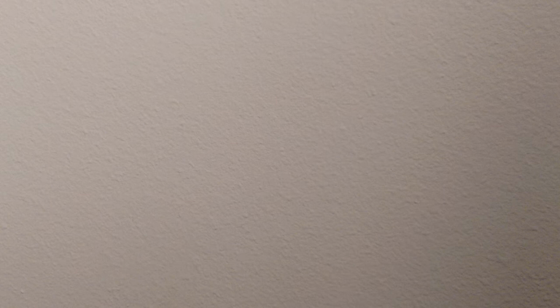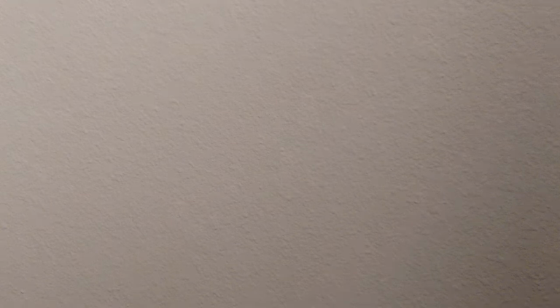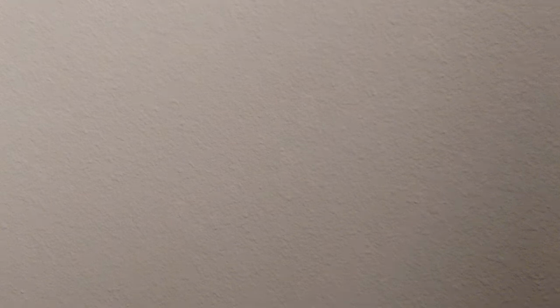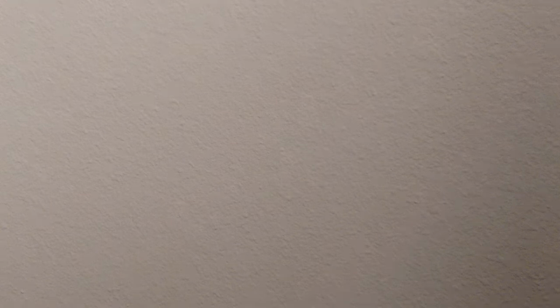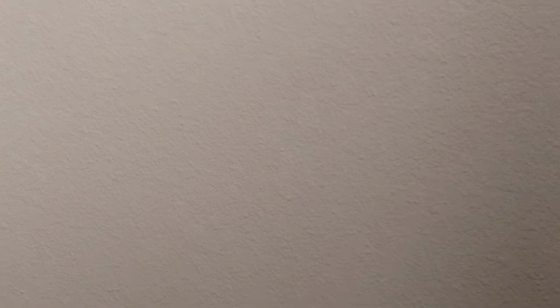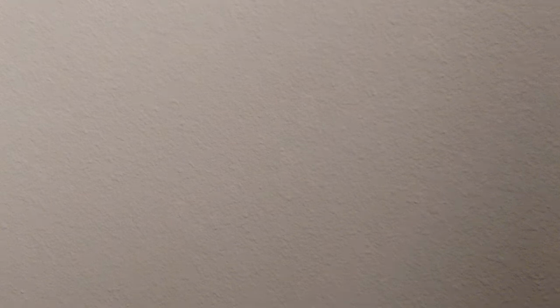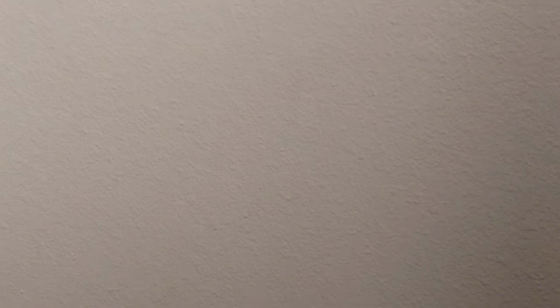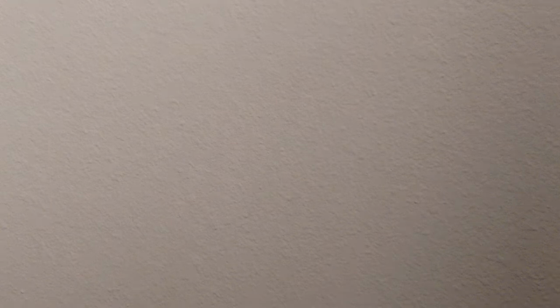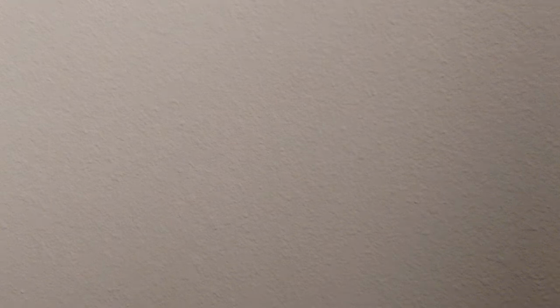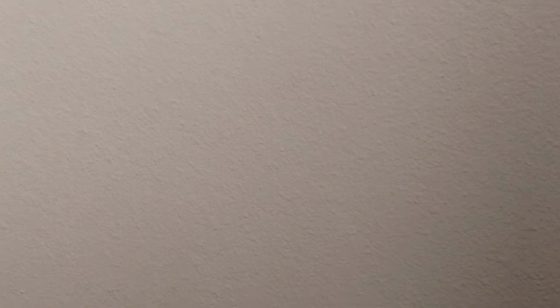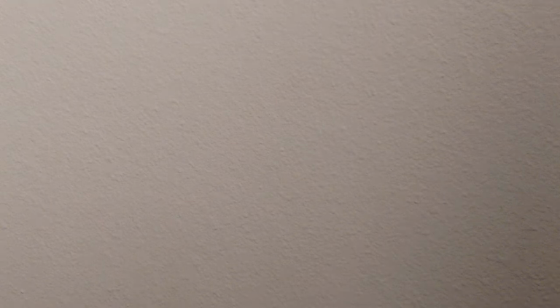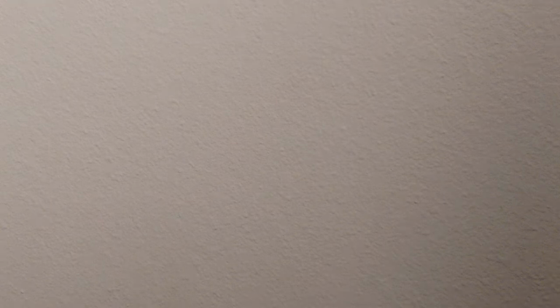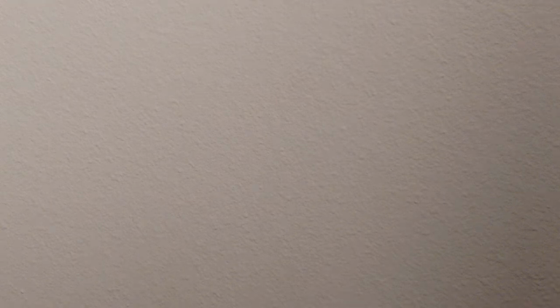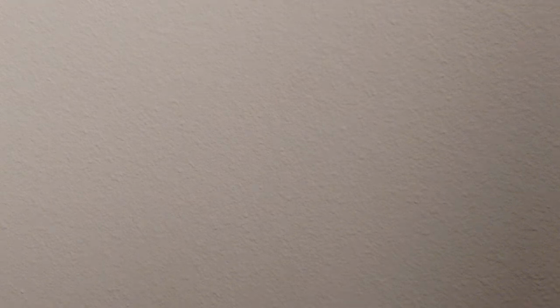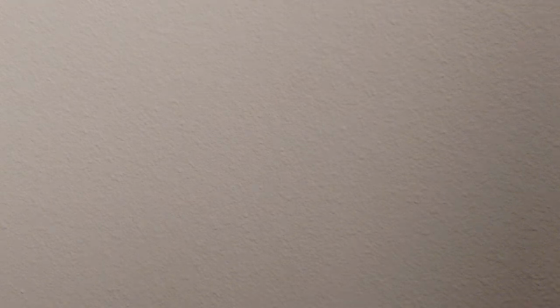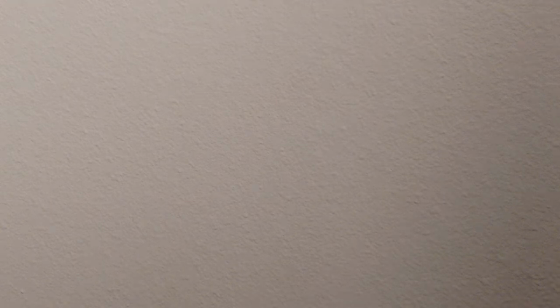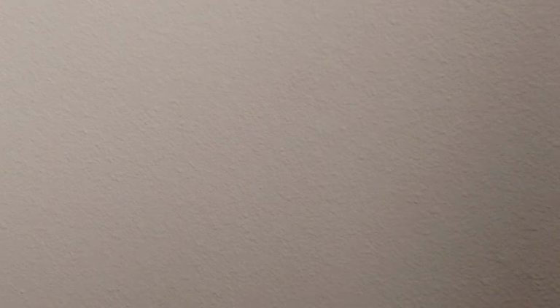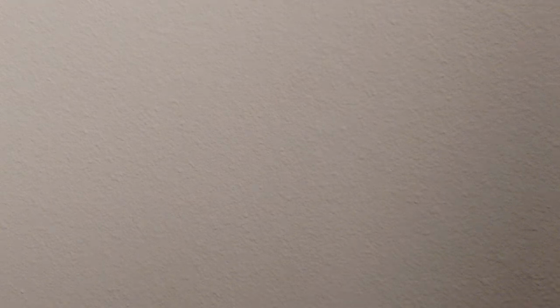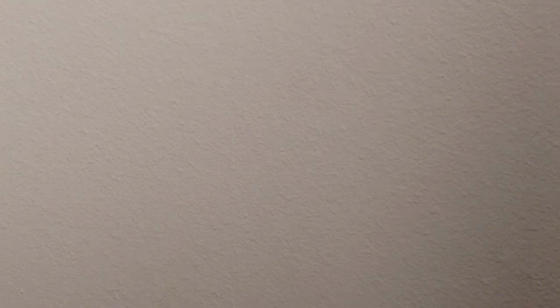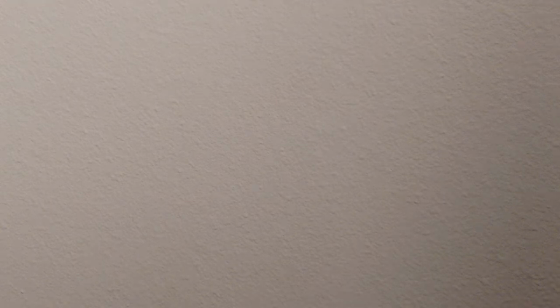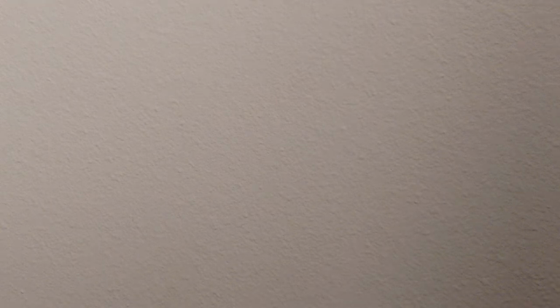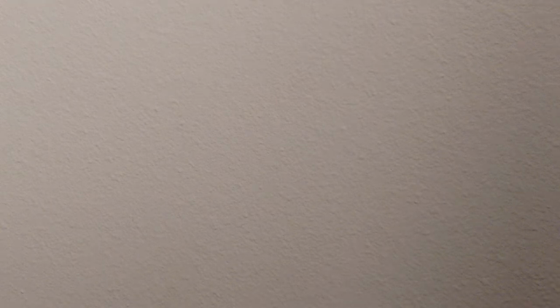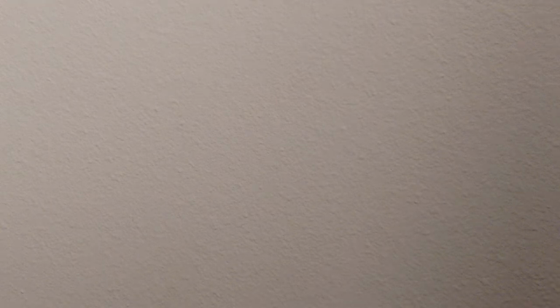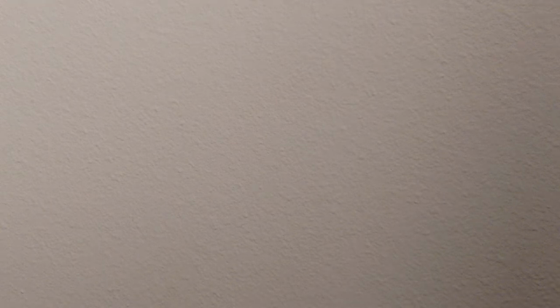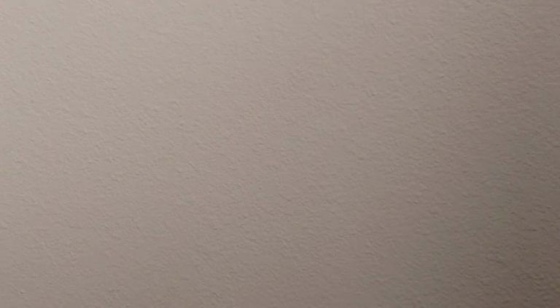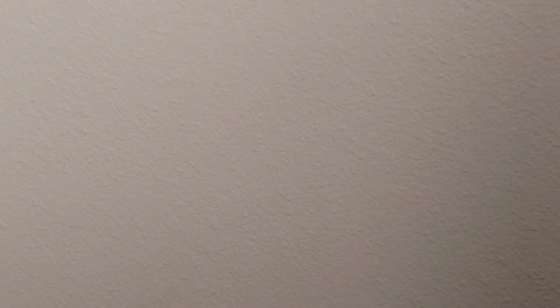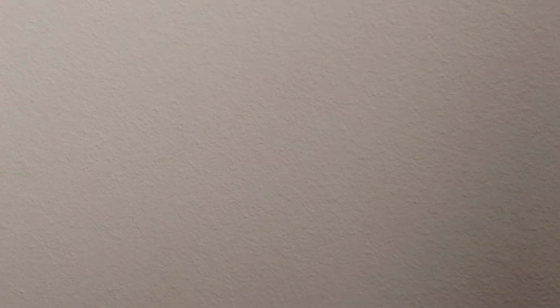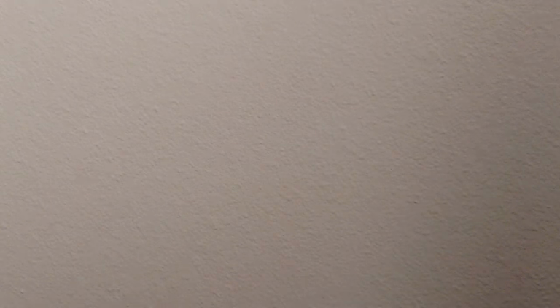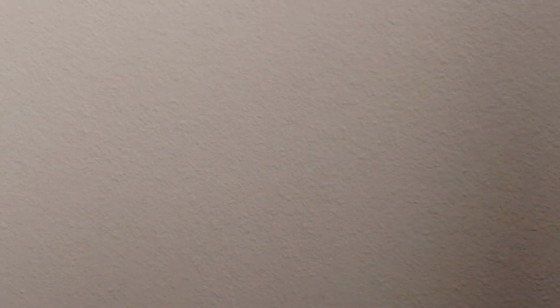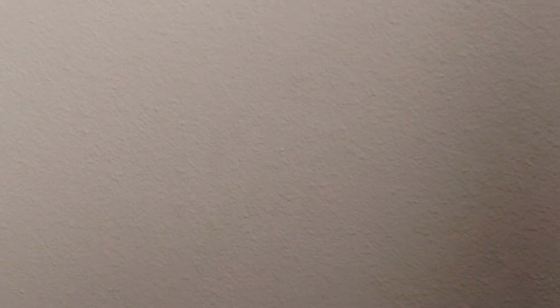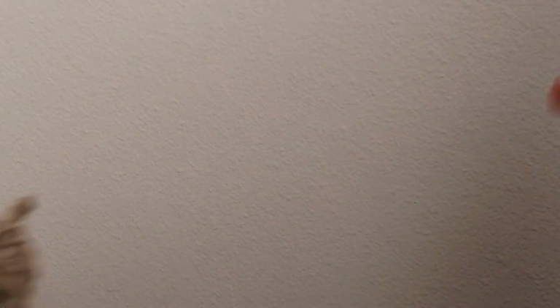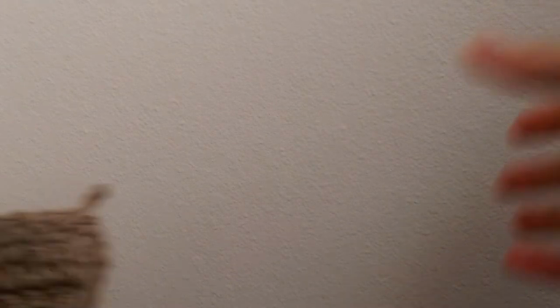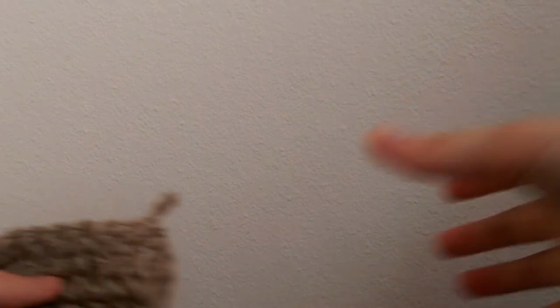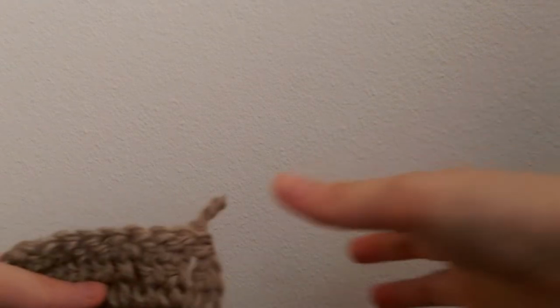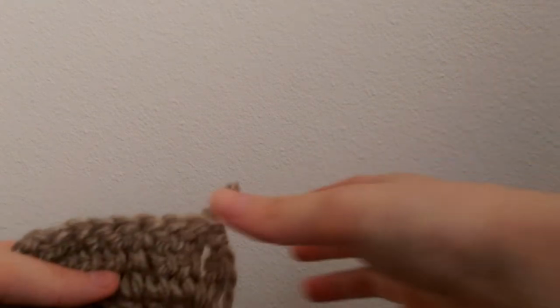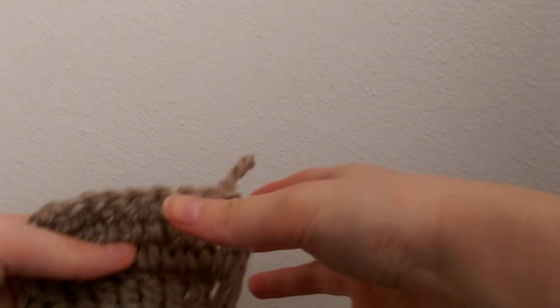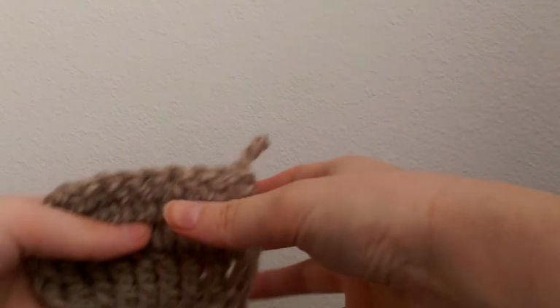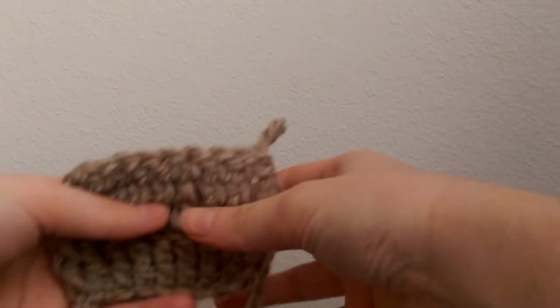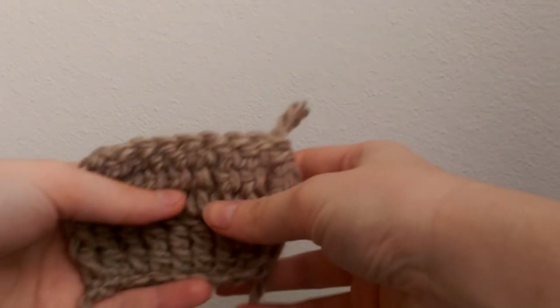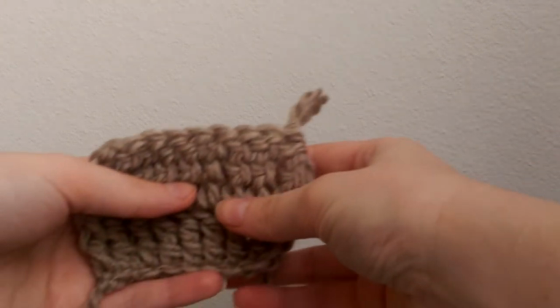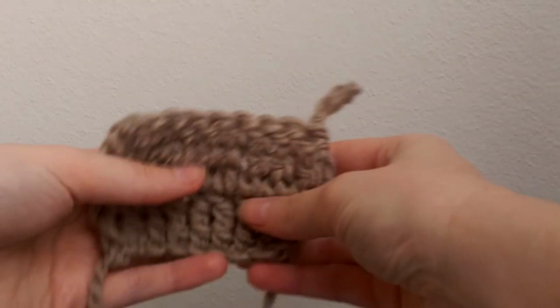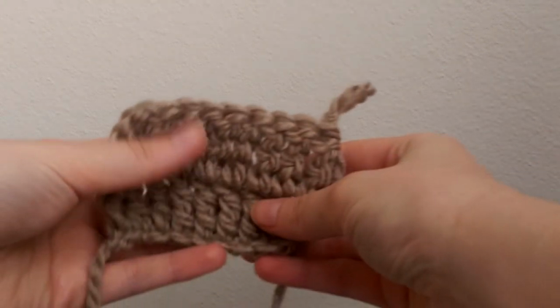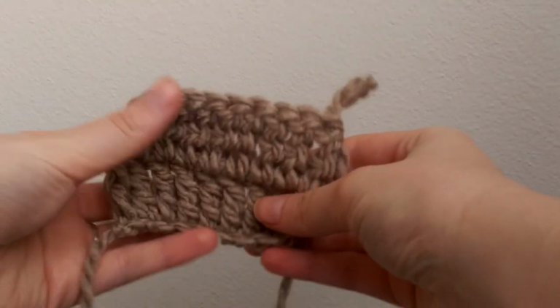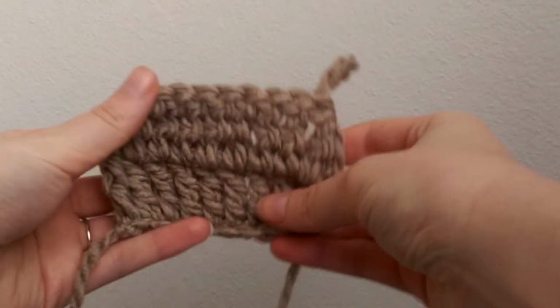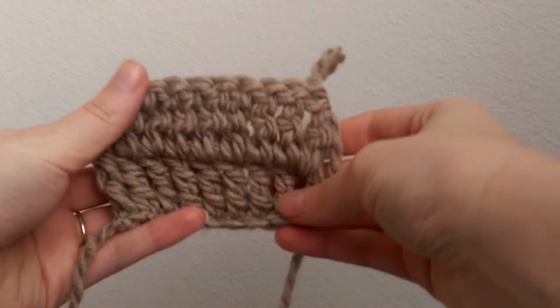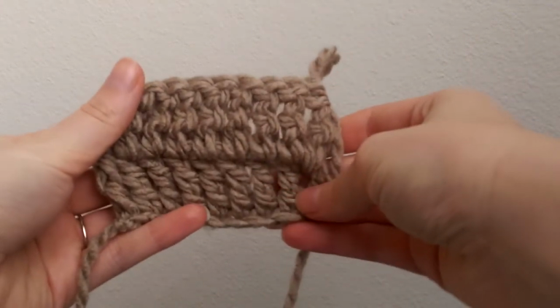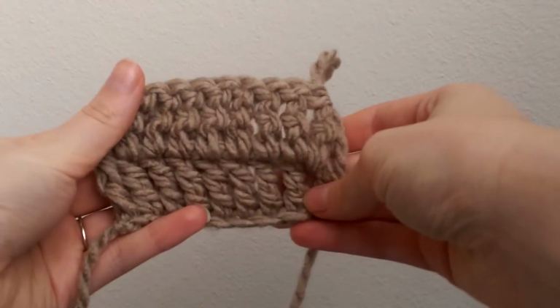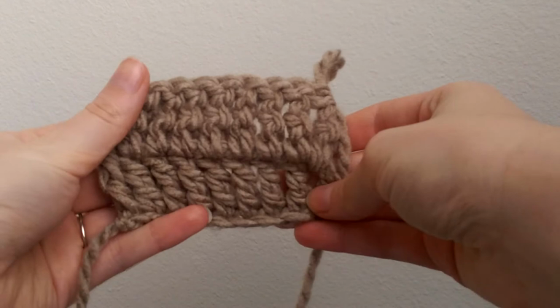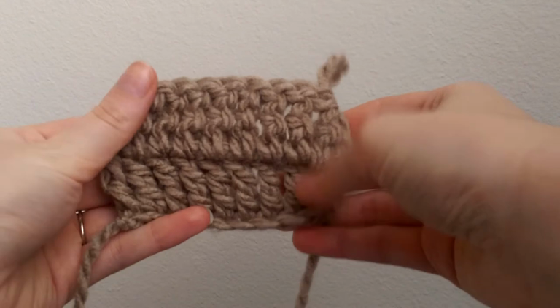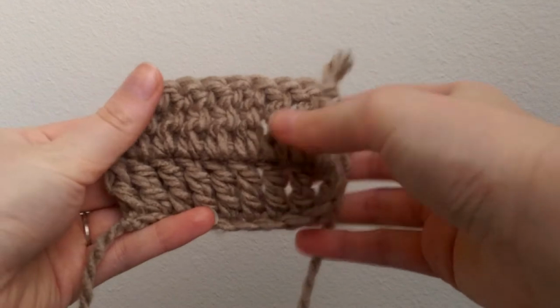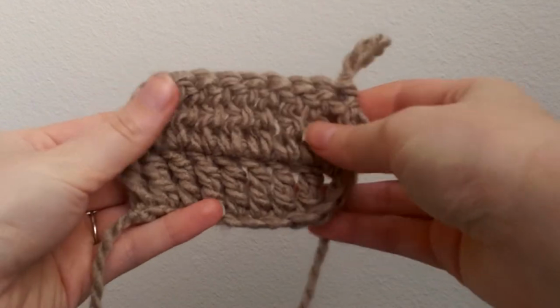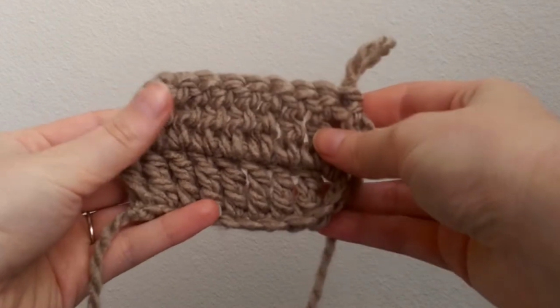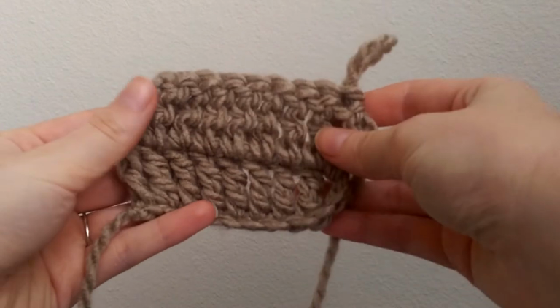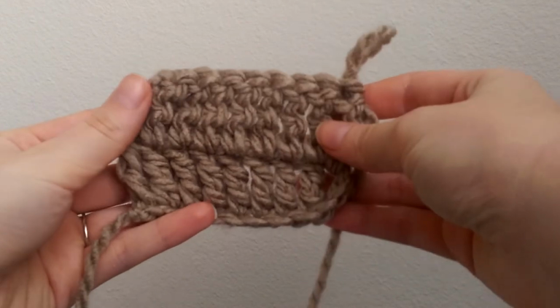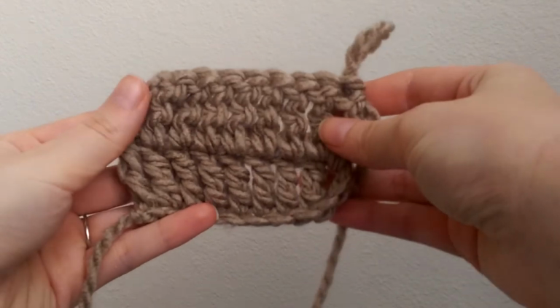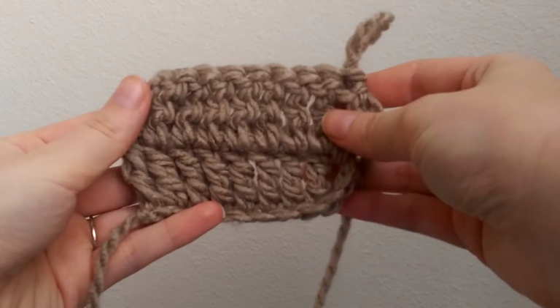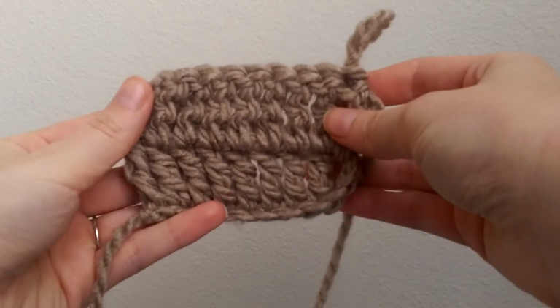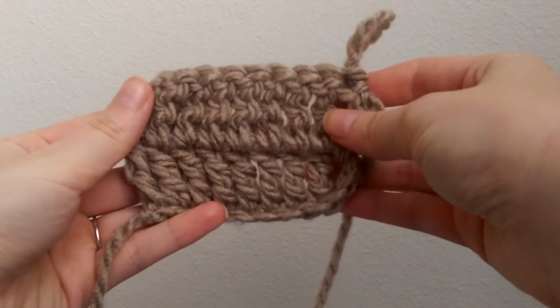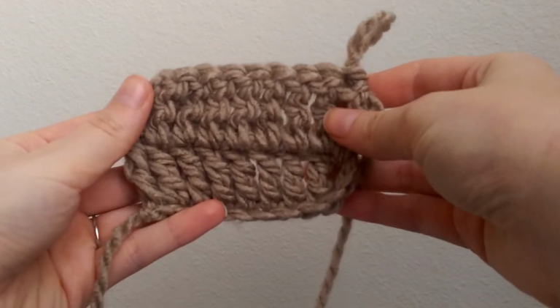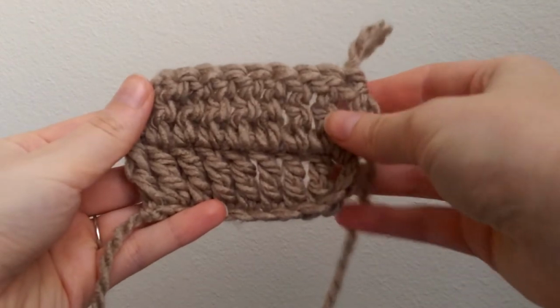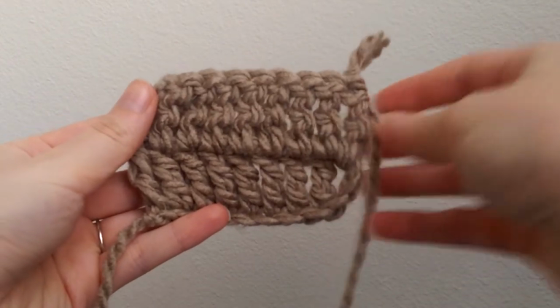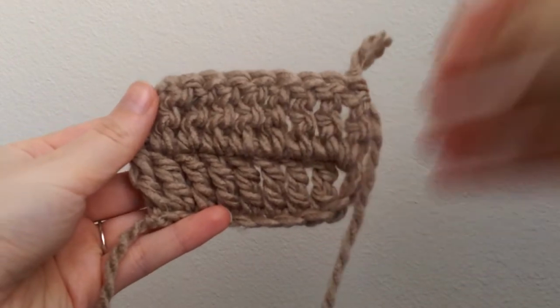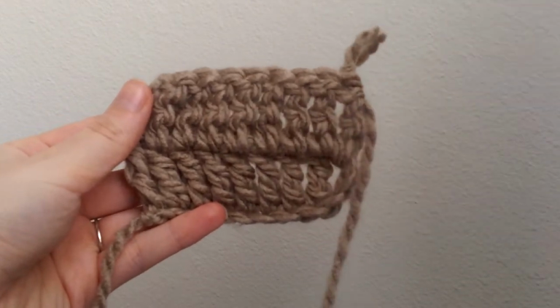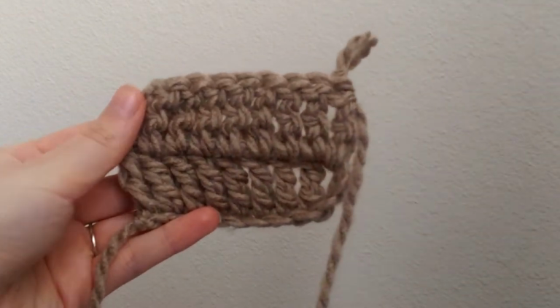Hi and welcome back to the Lavender Chair Crochet Tutorials. Today we are going to learn how to create the treble crochet stitch.